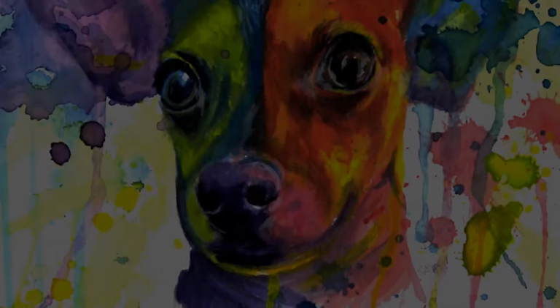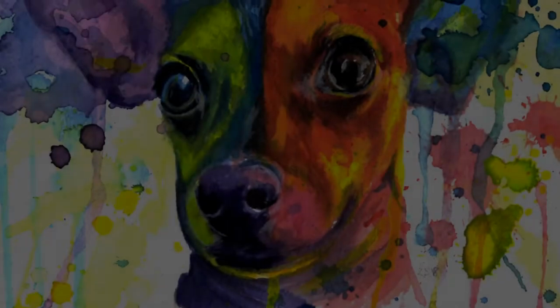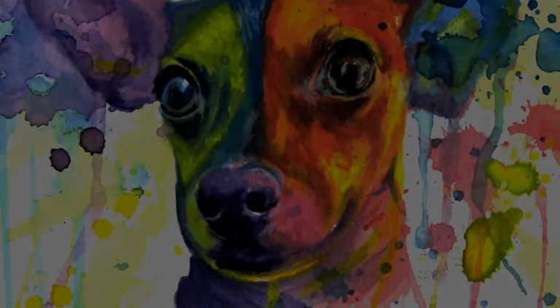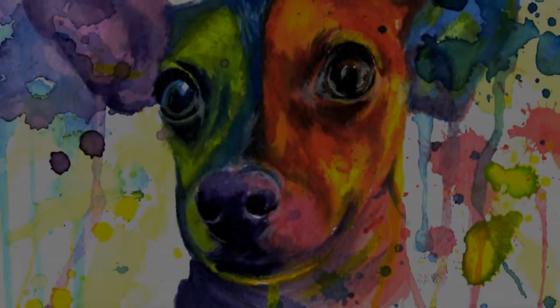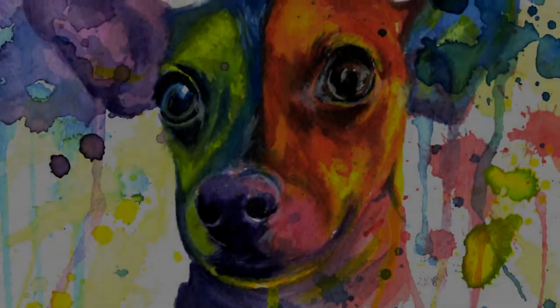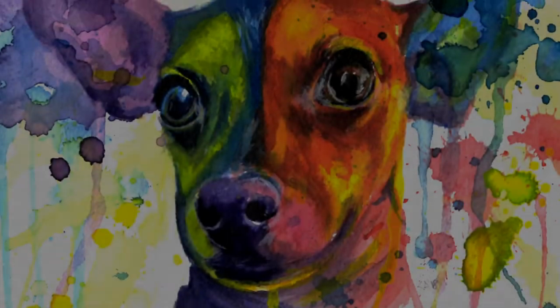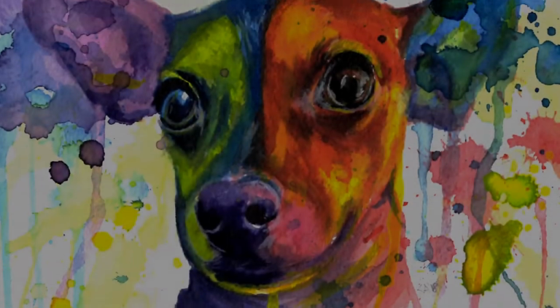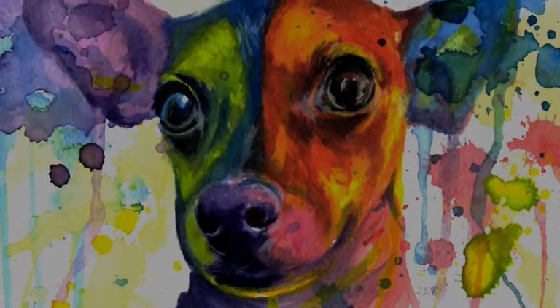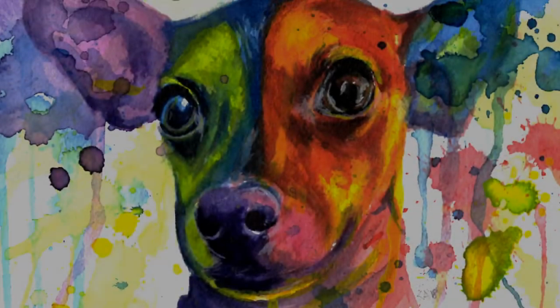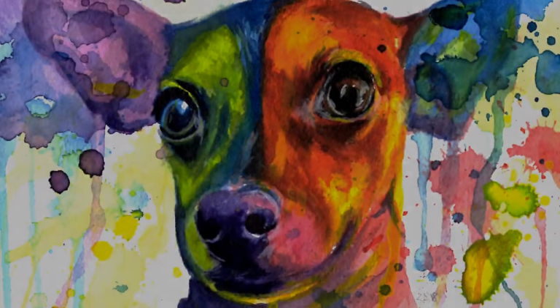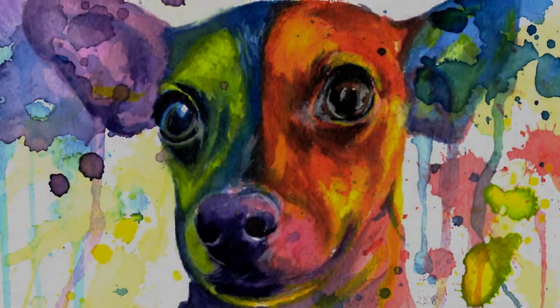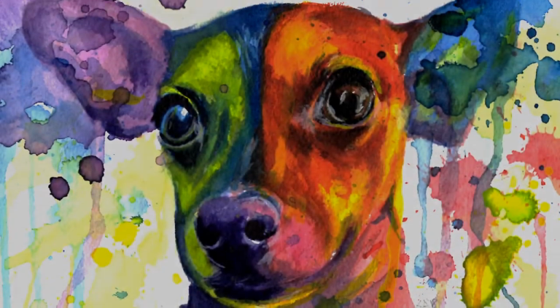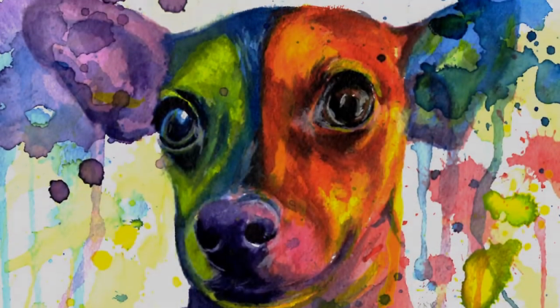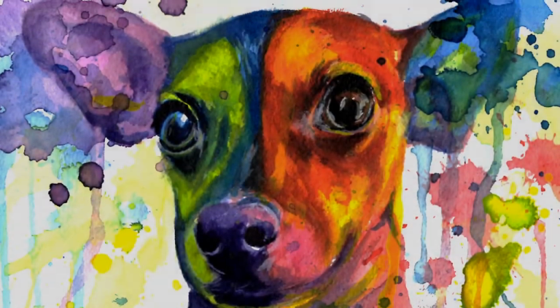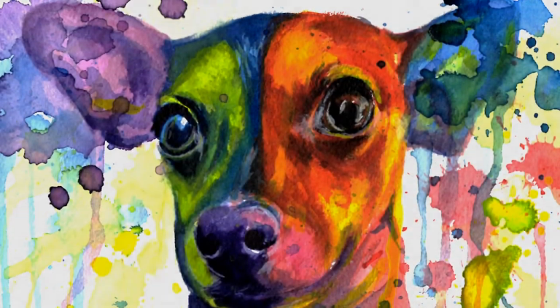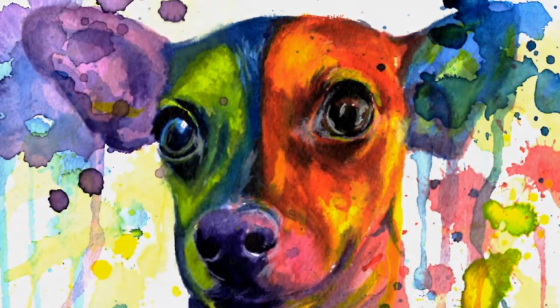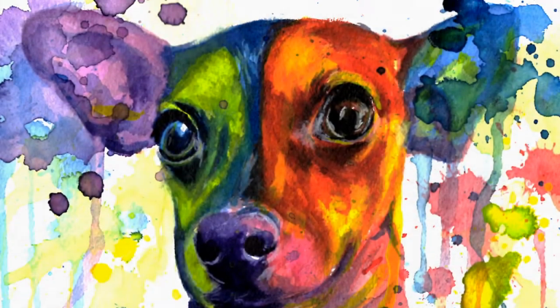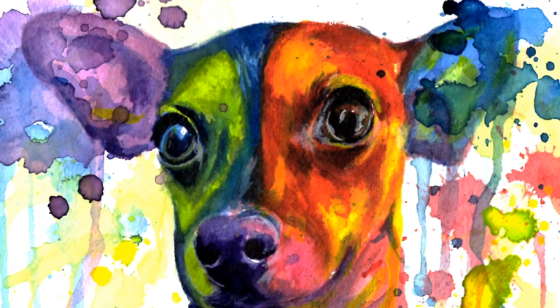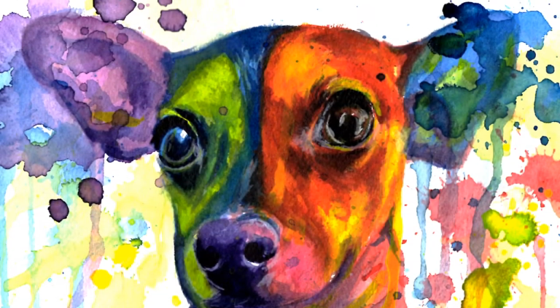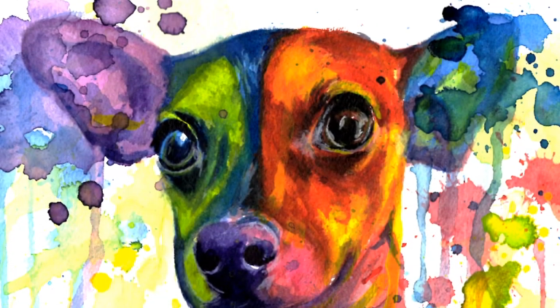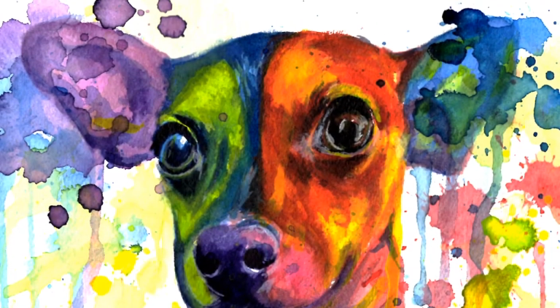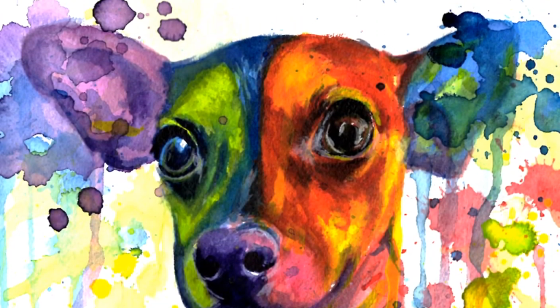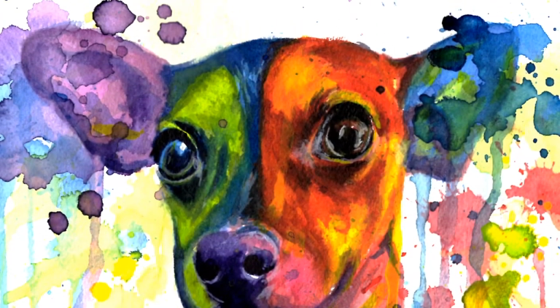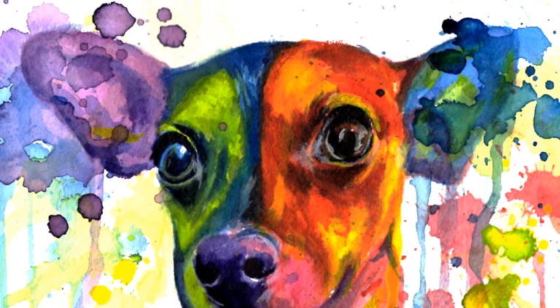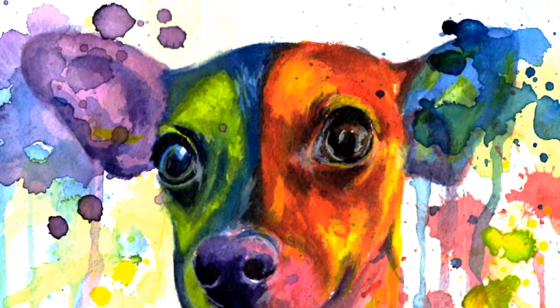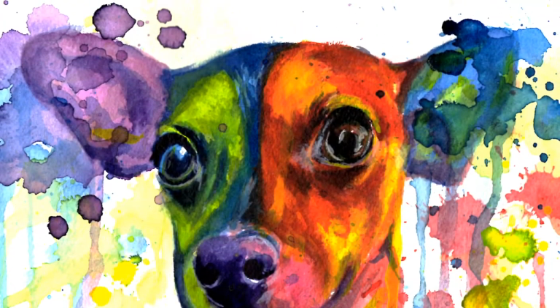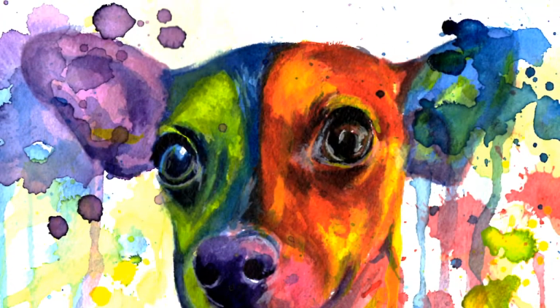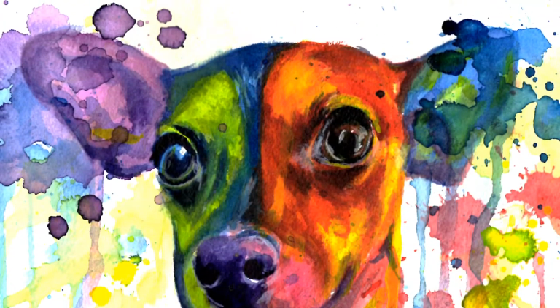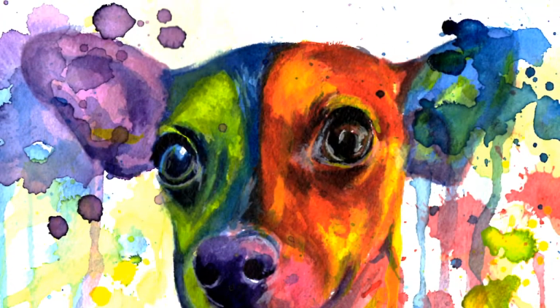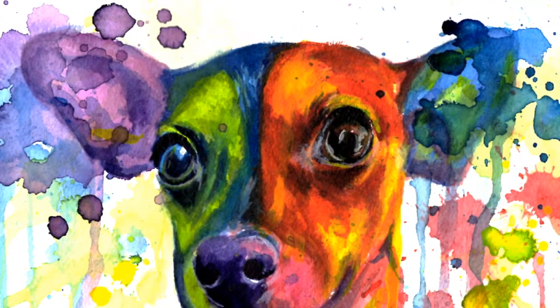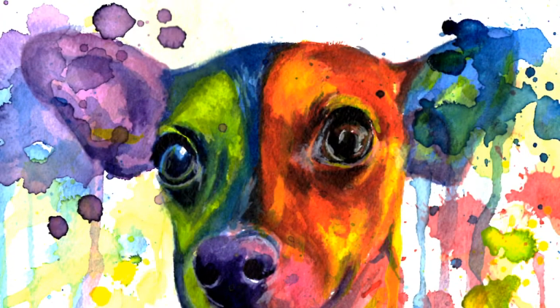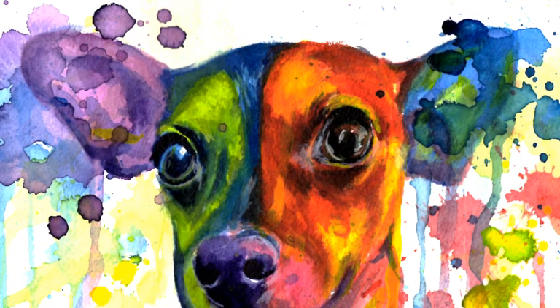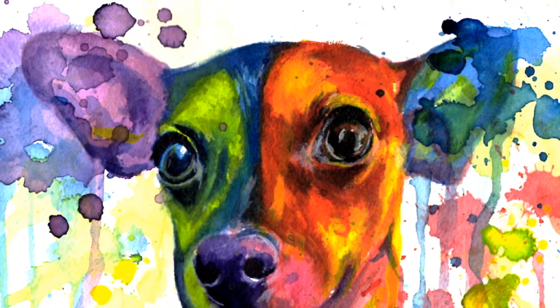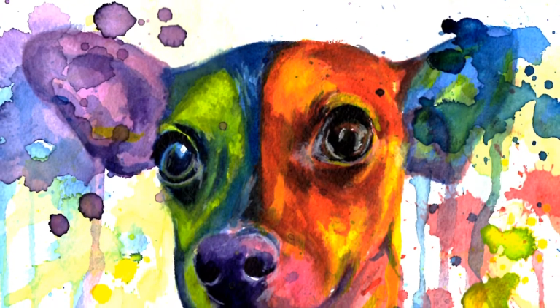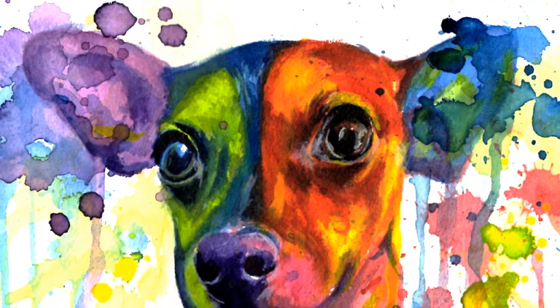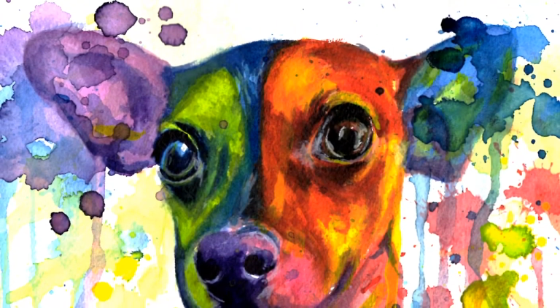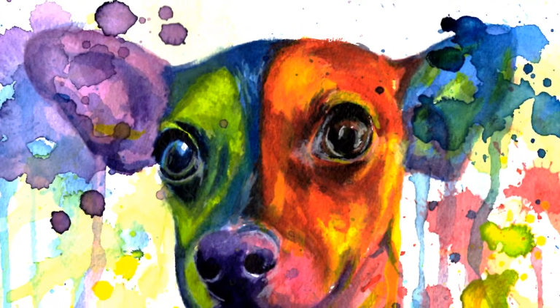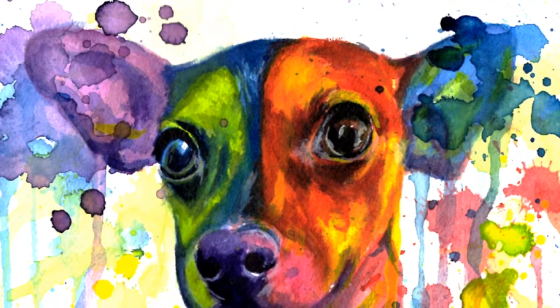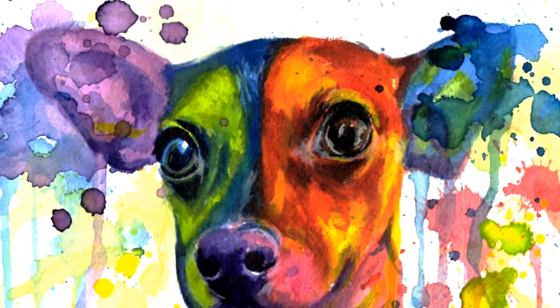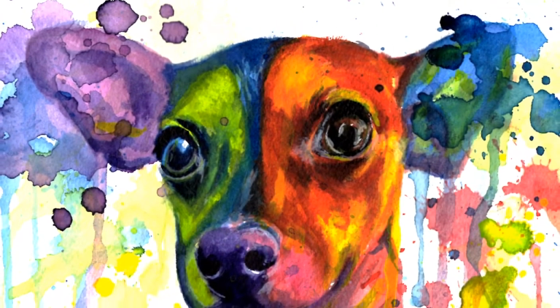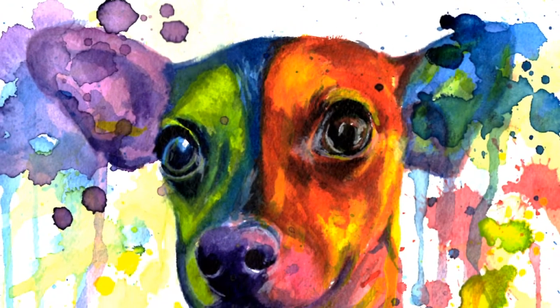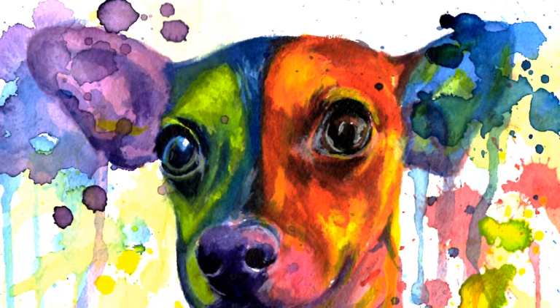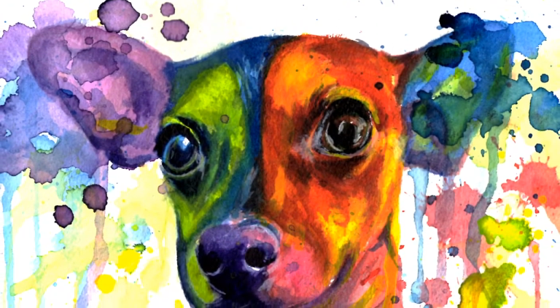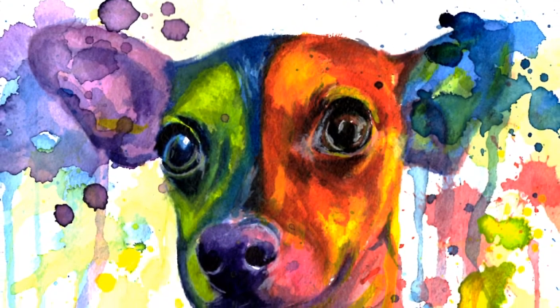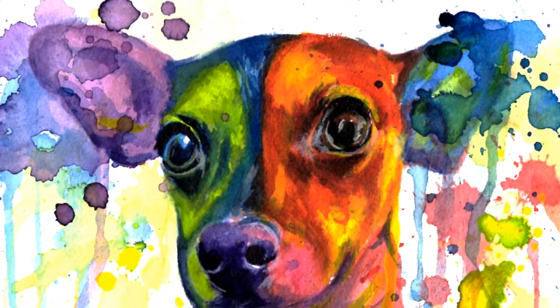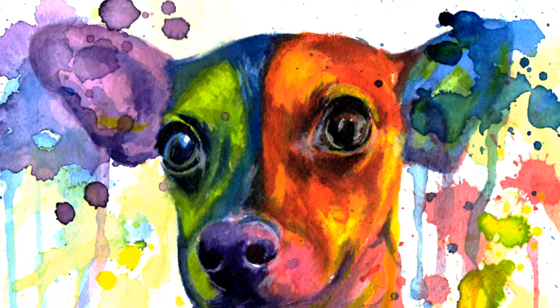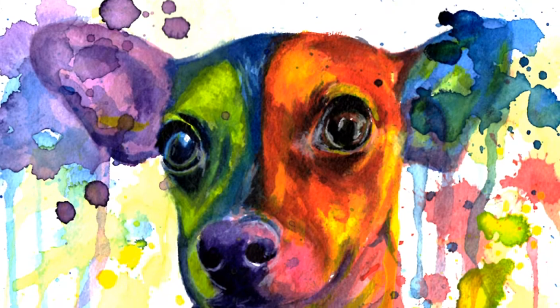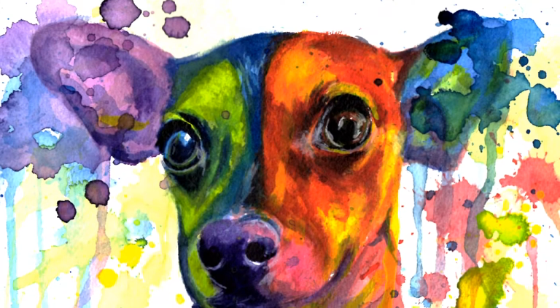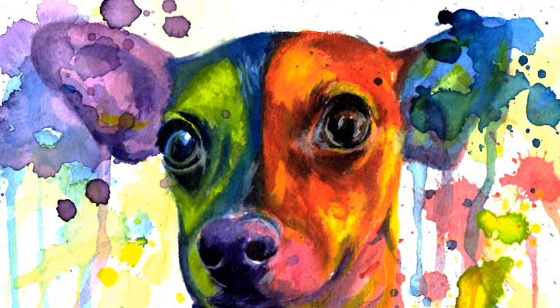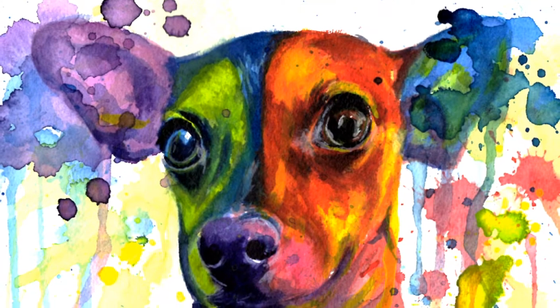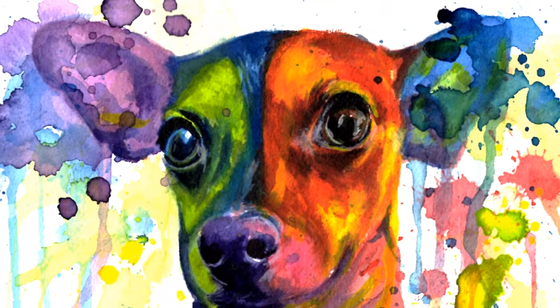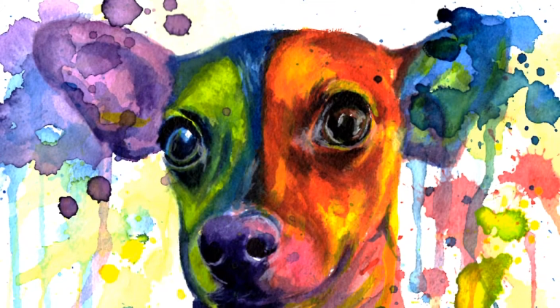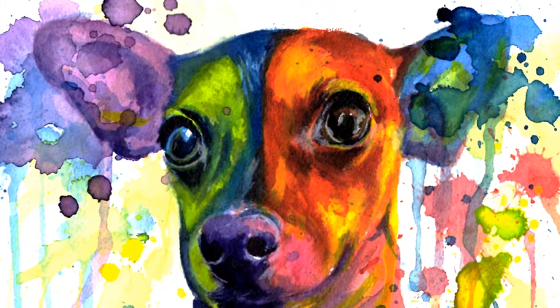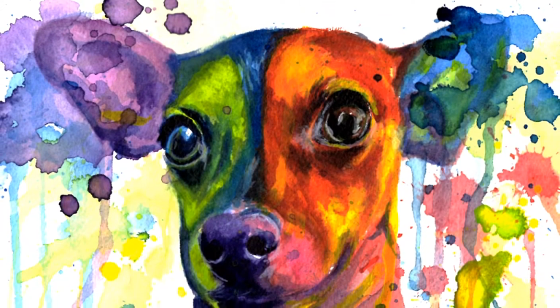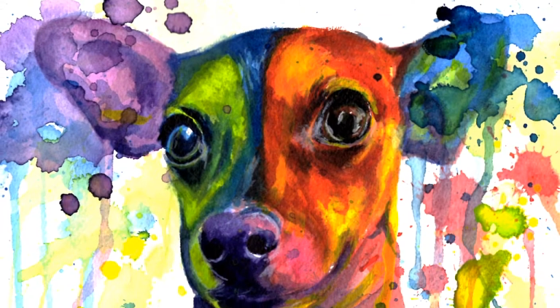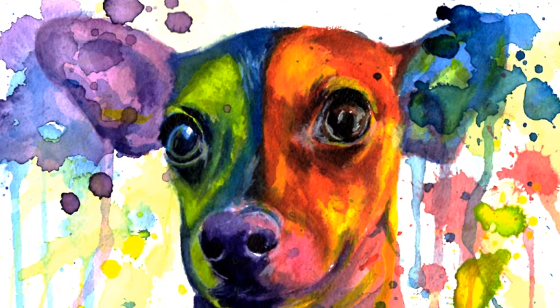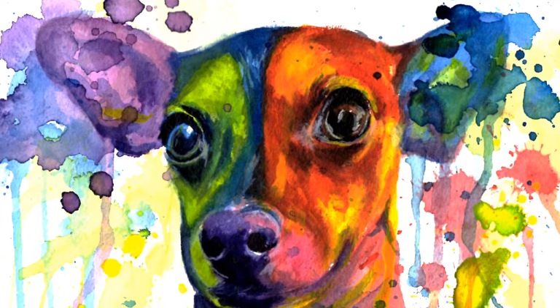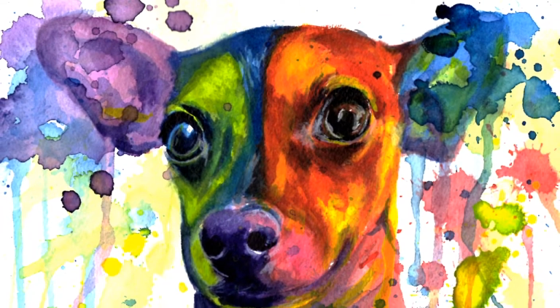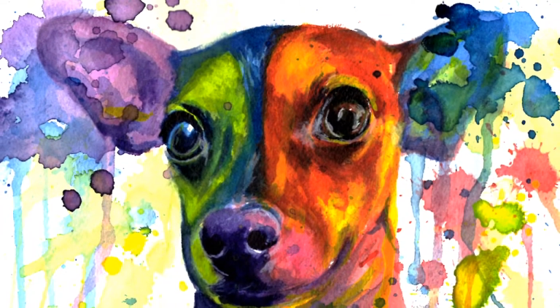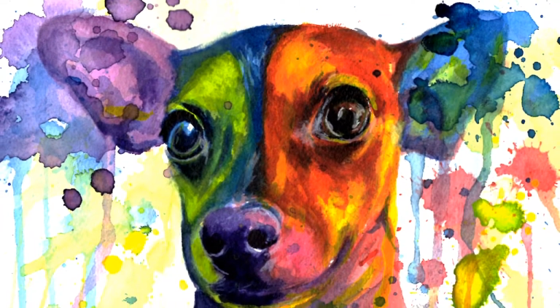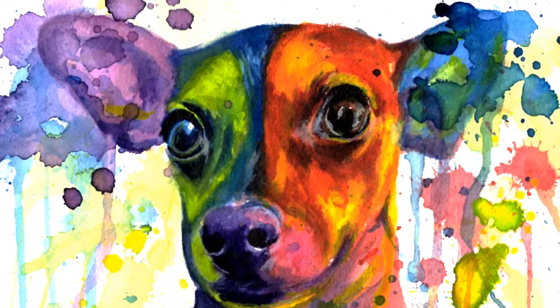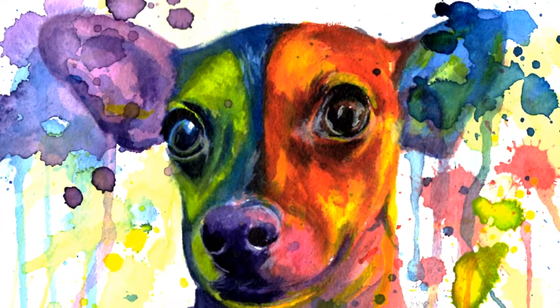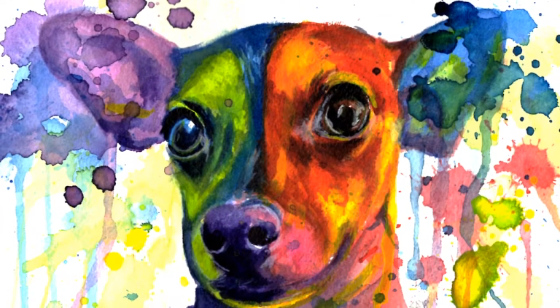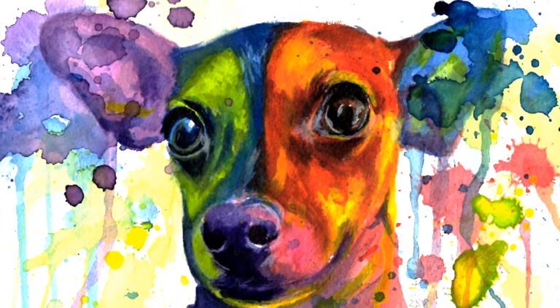Hey guys! I'm Kate and in this video I will show you how I painted the colorful Chihuahua.